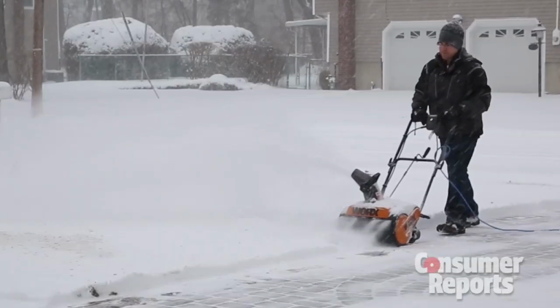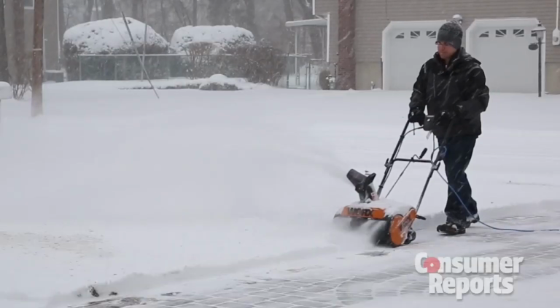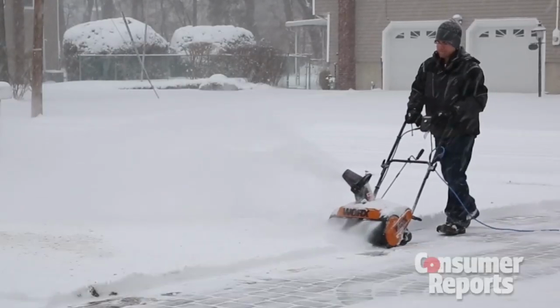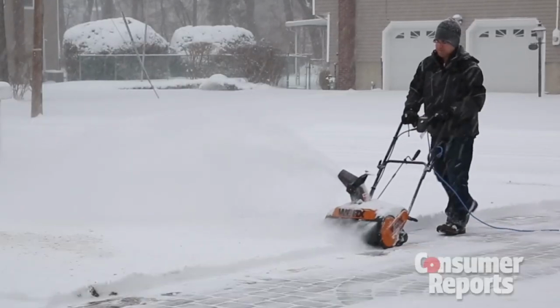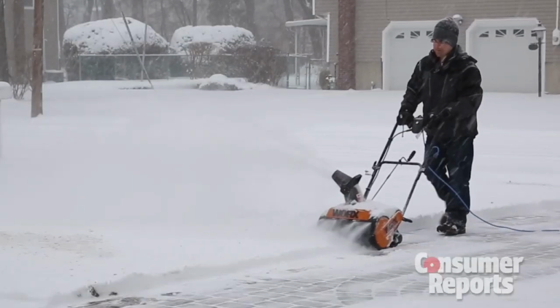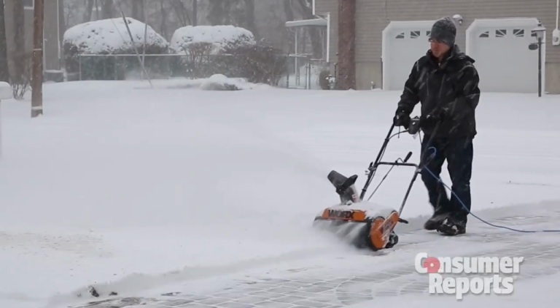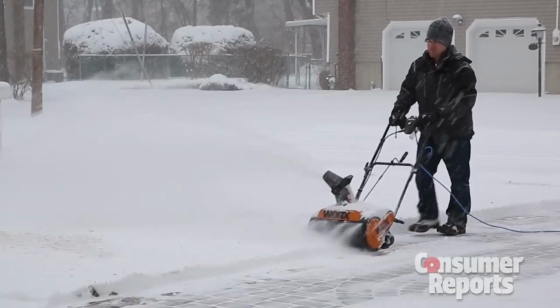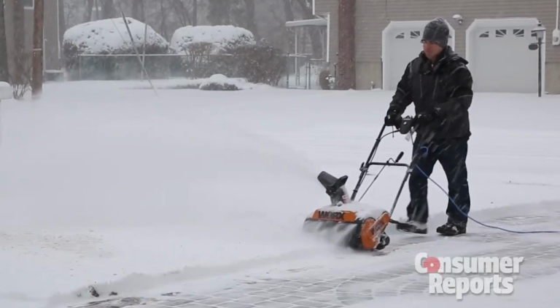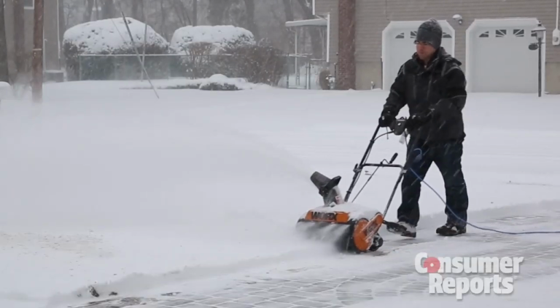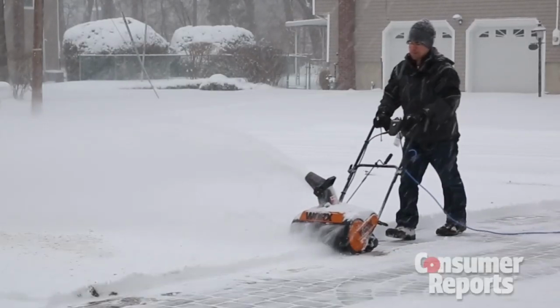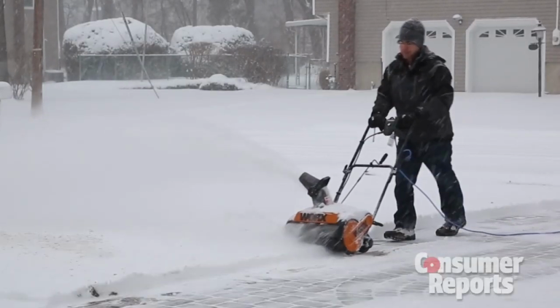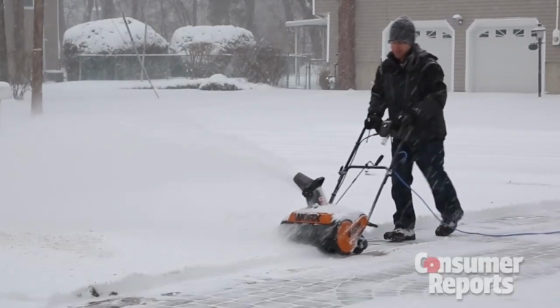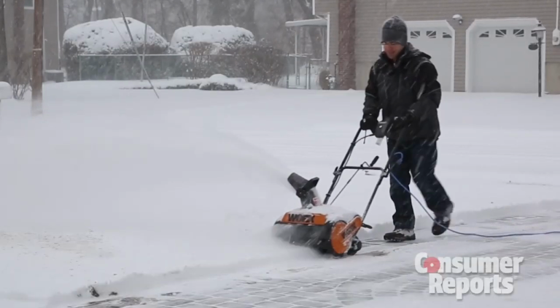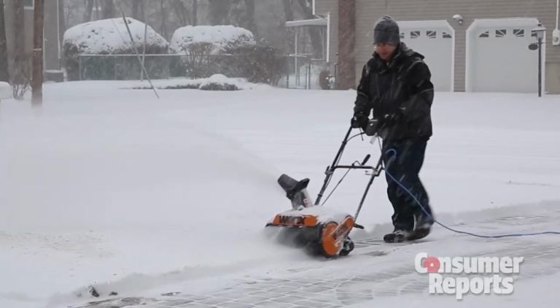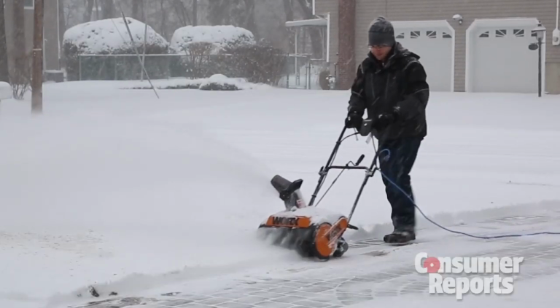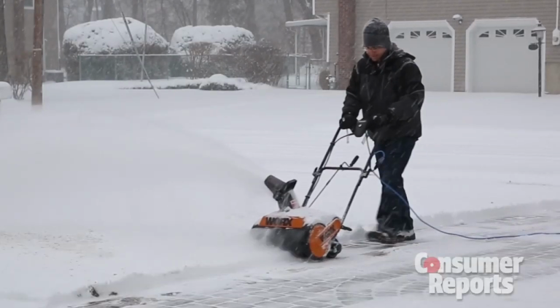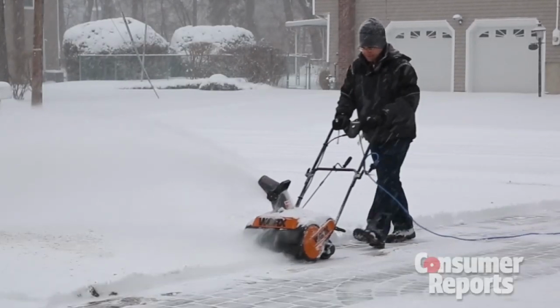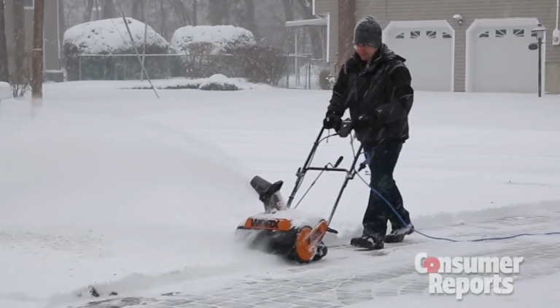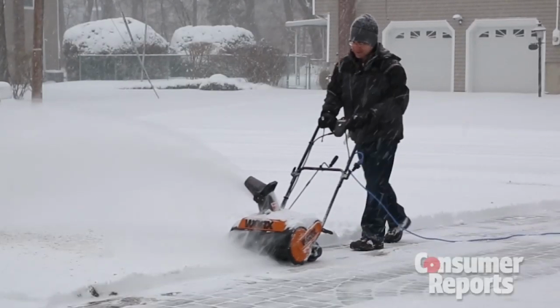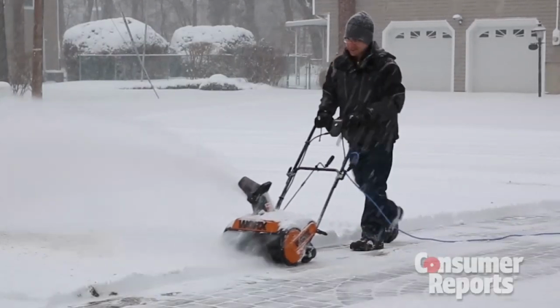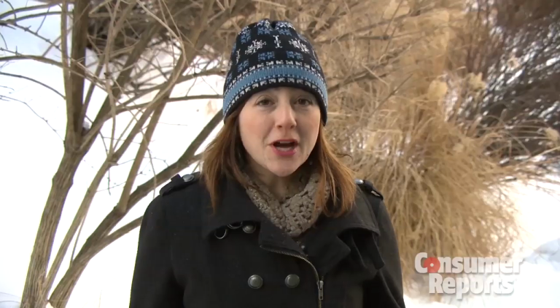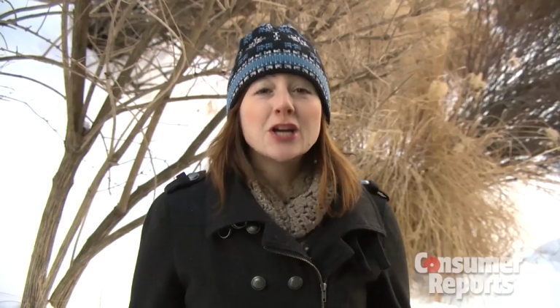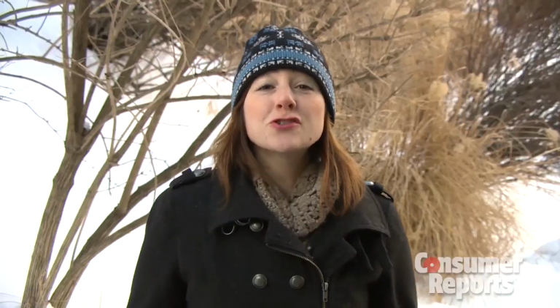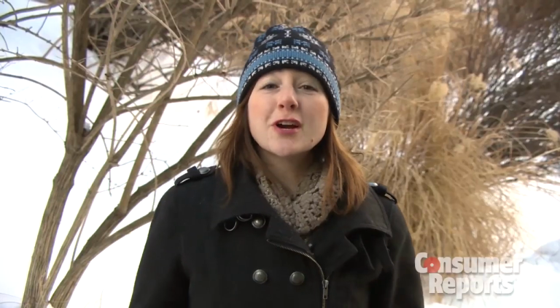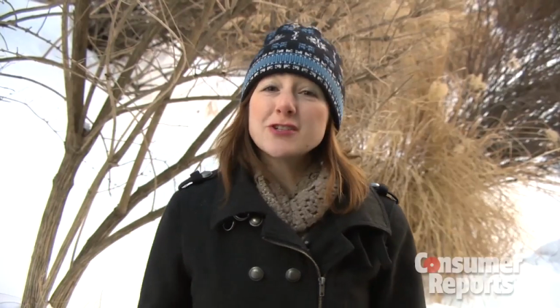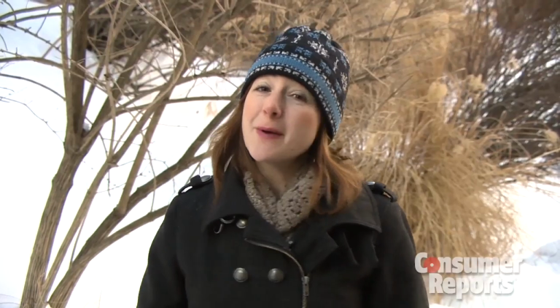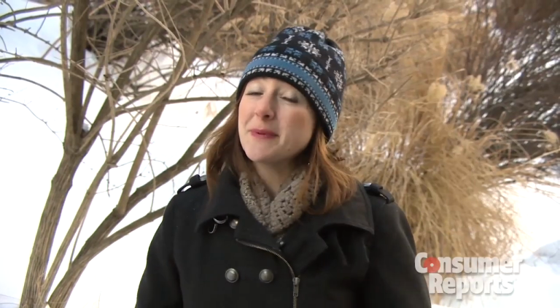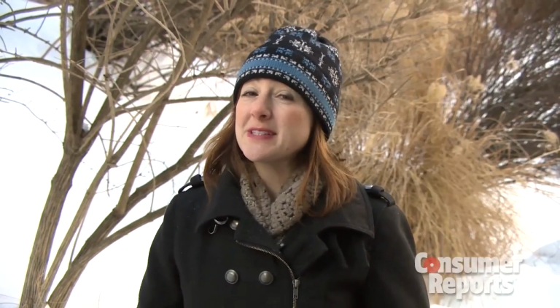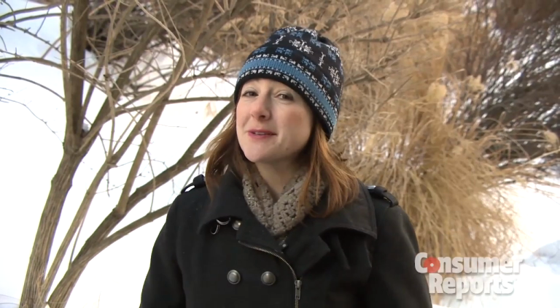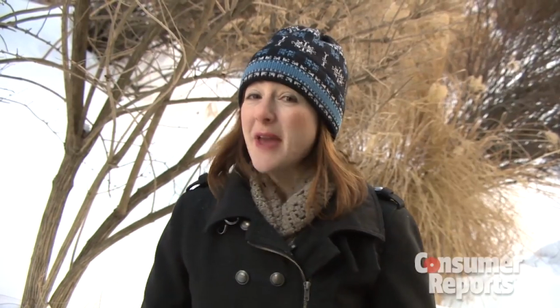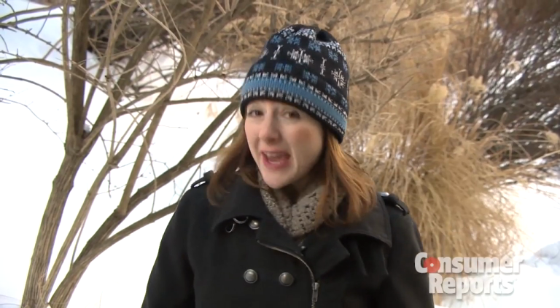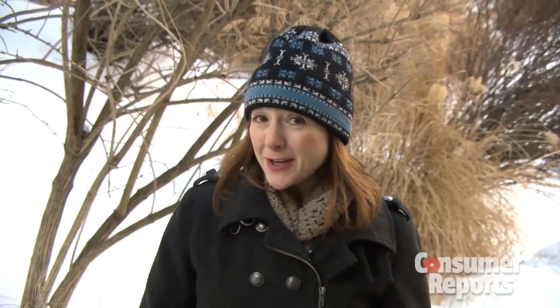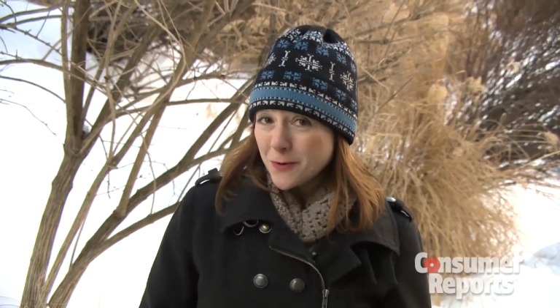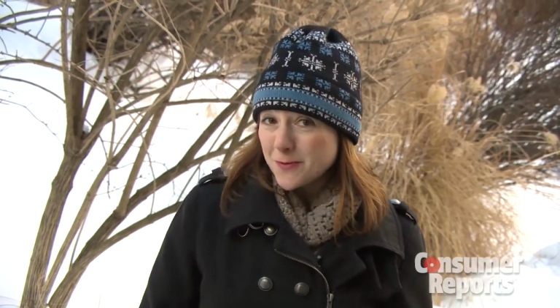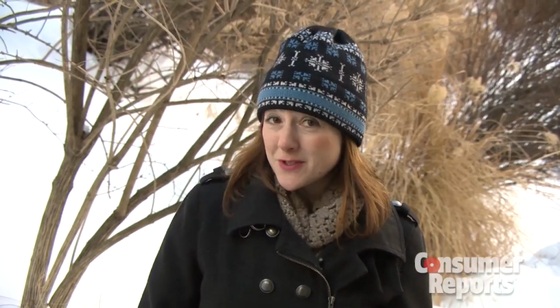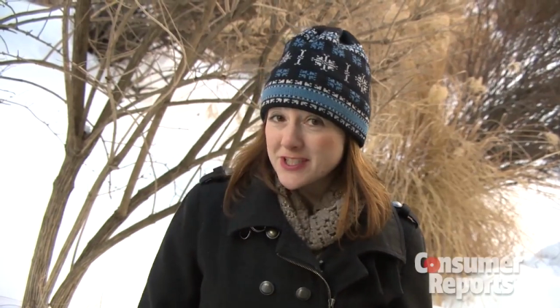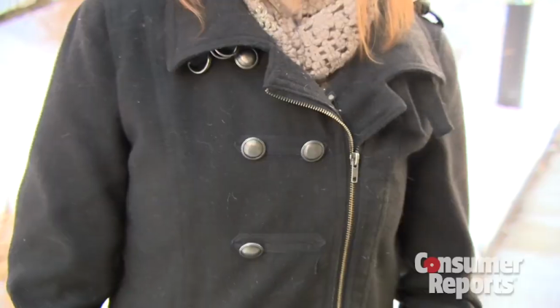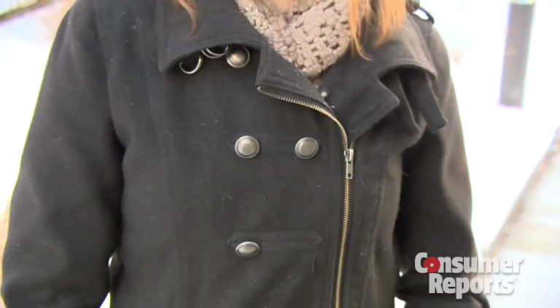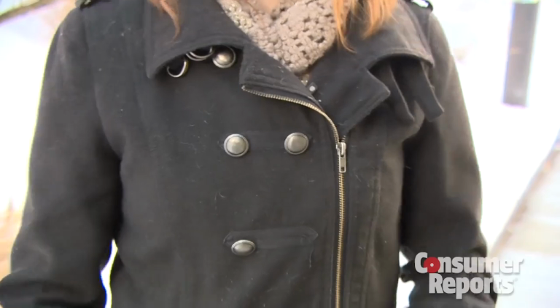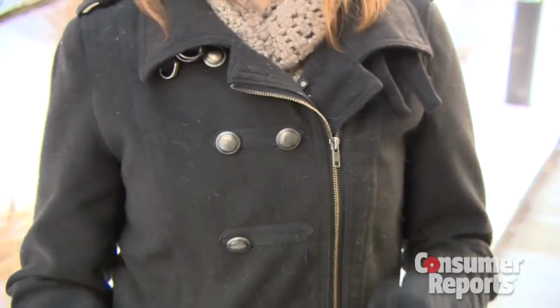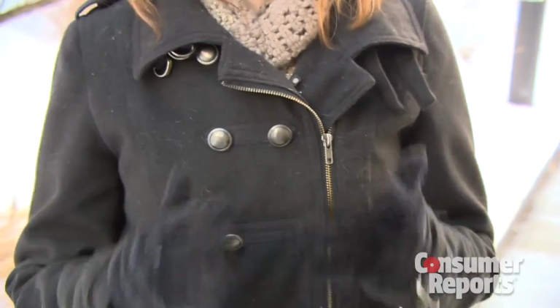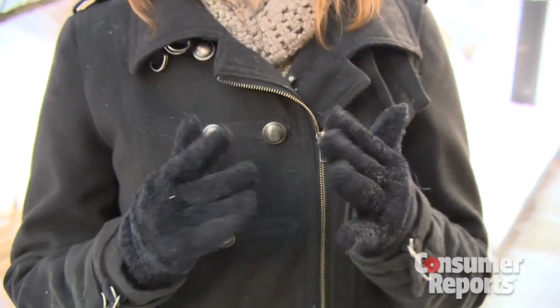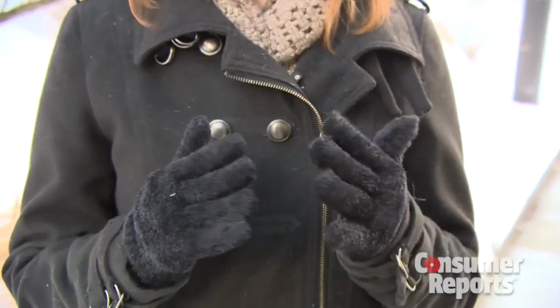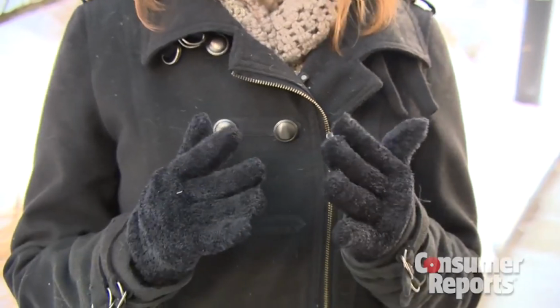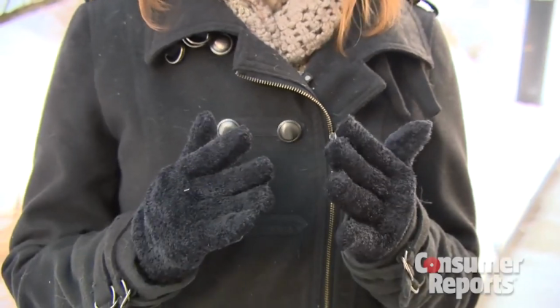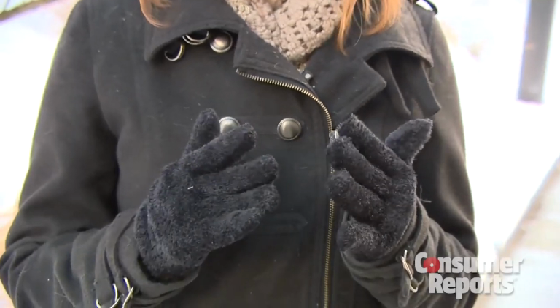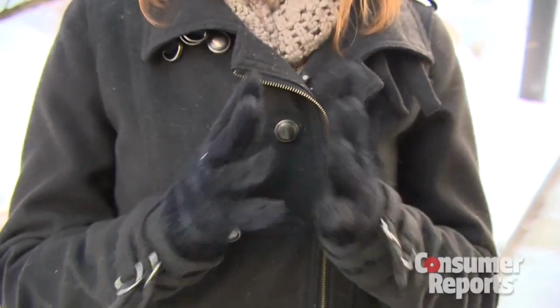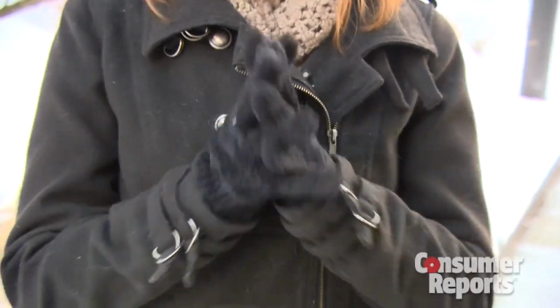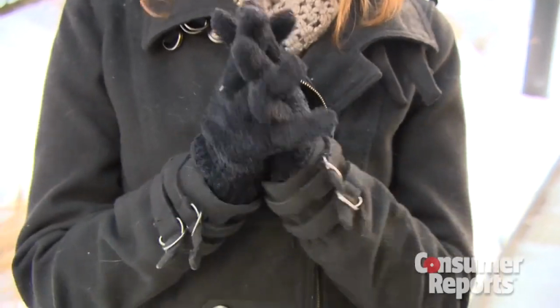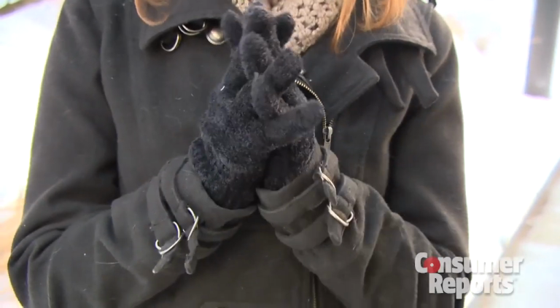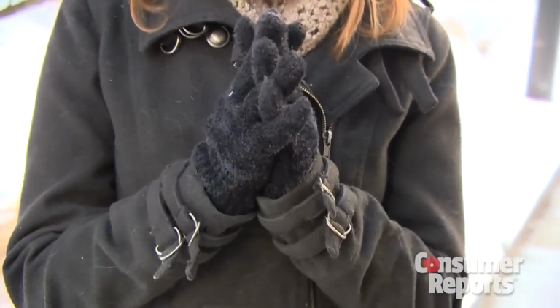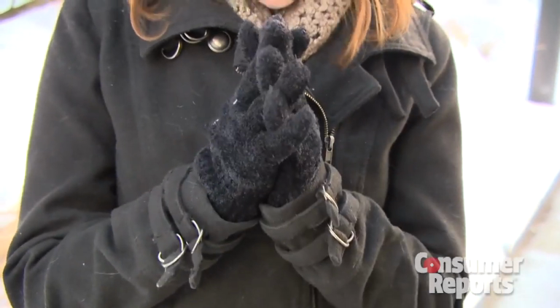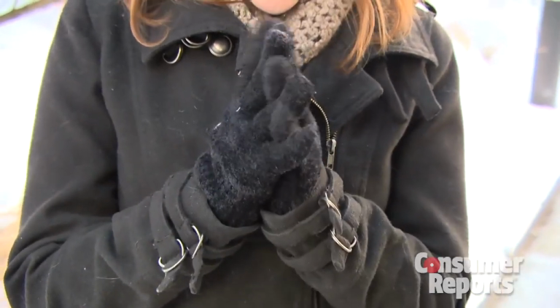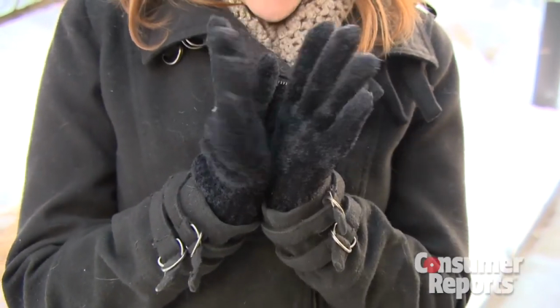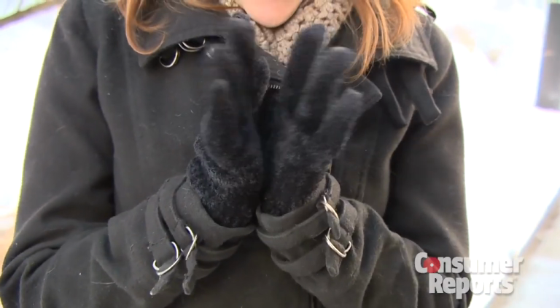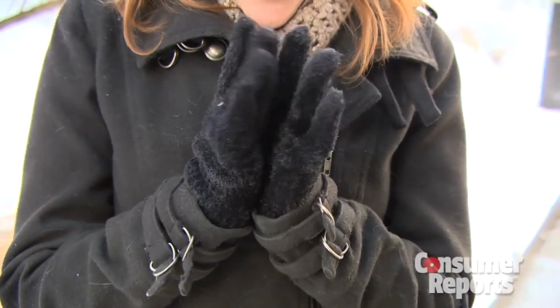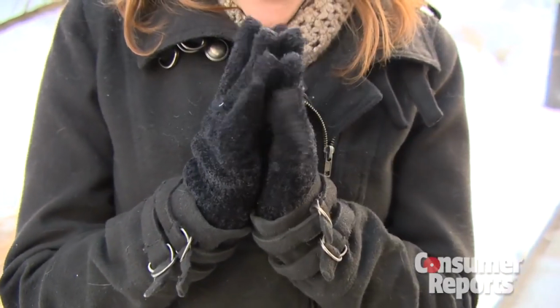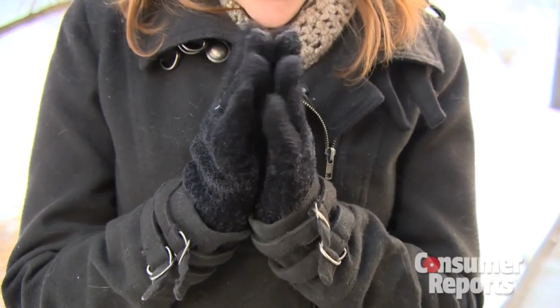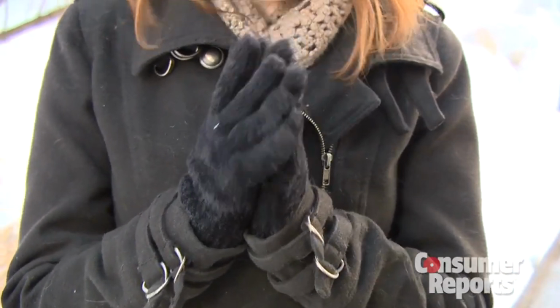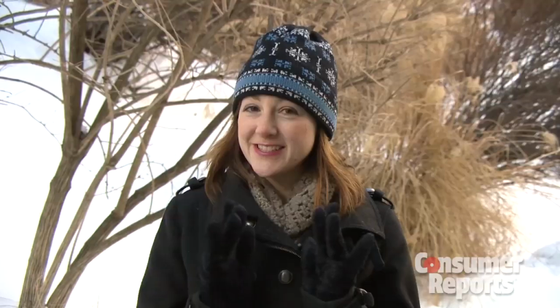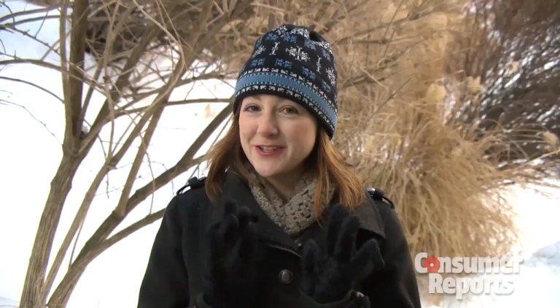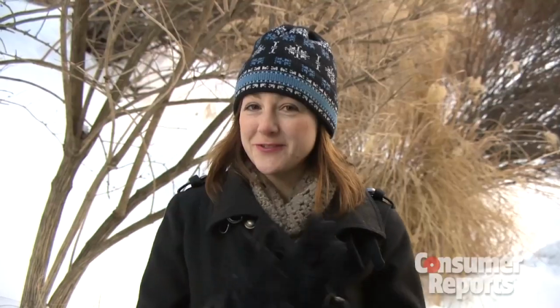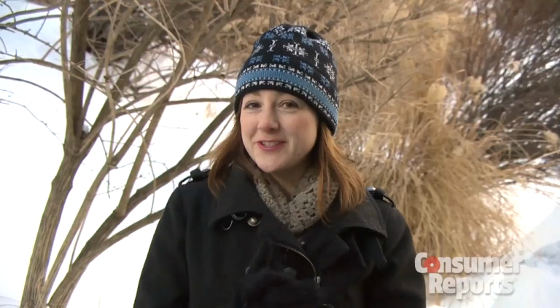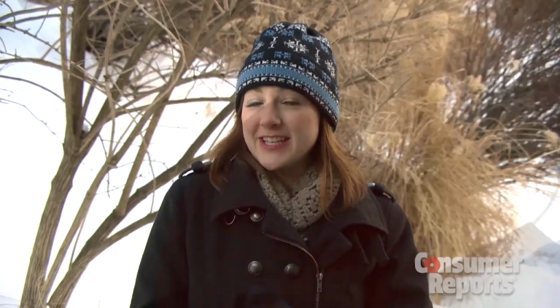Of course, if you already have a snow blower, try dropping some hand warmers into your gloves — that'll keep your fingers nice and toasty.